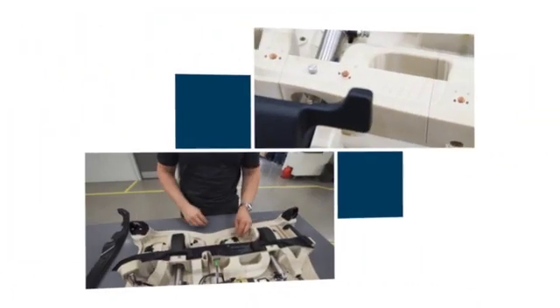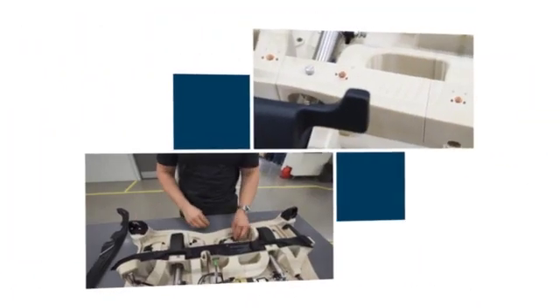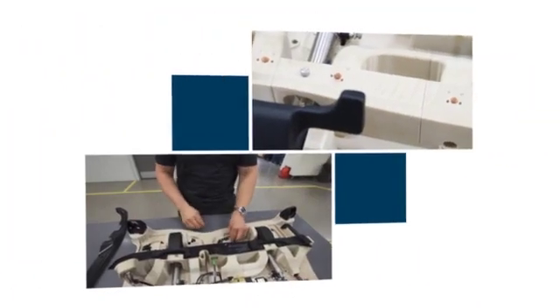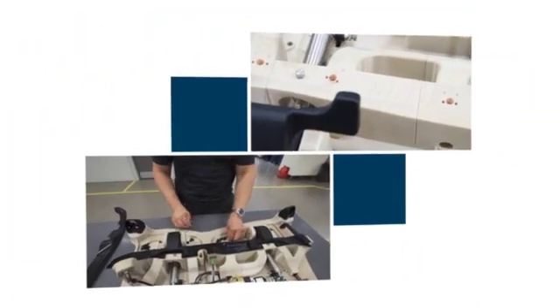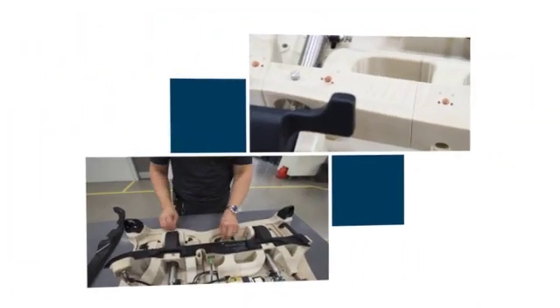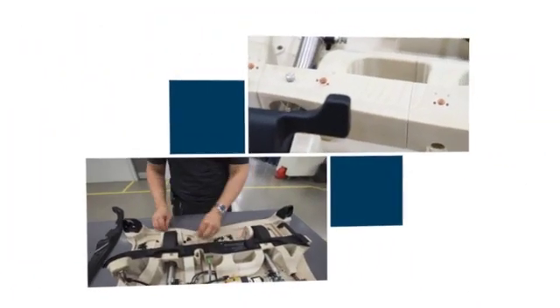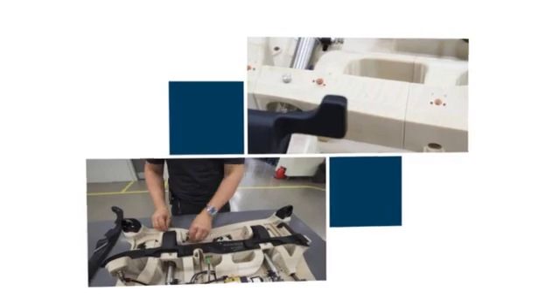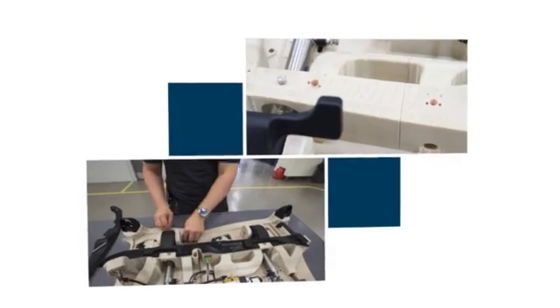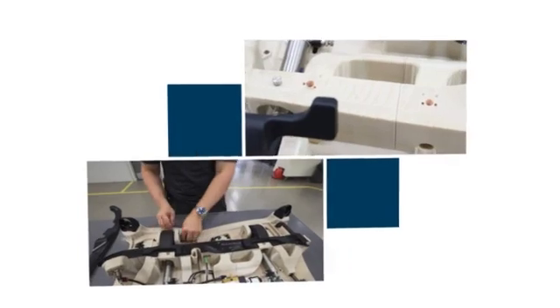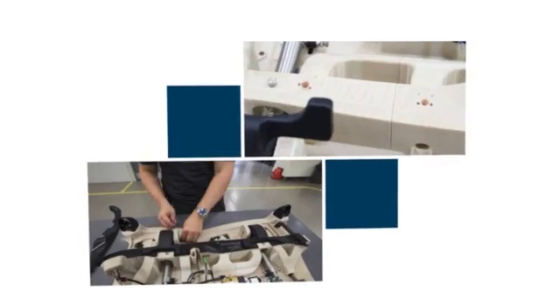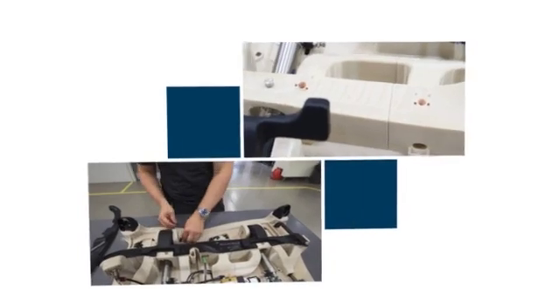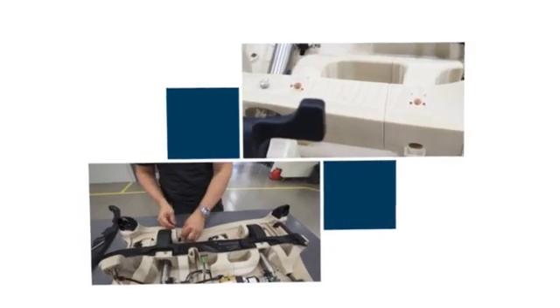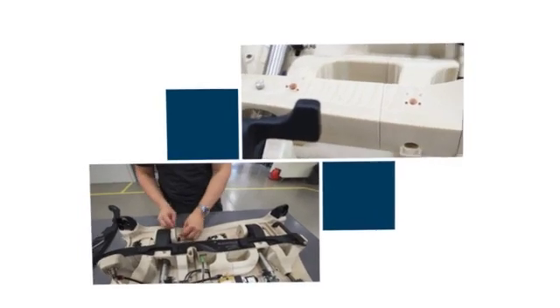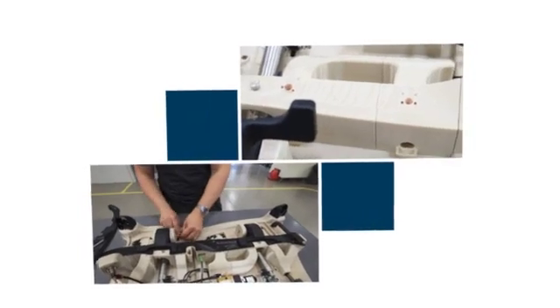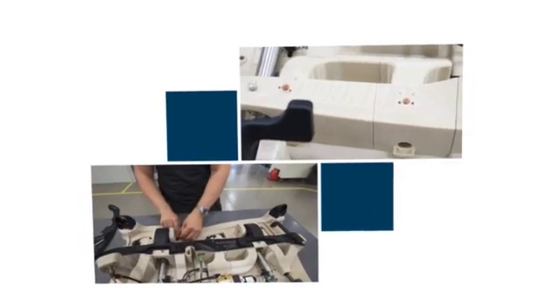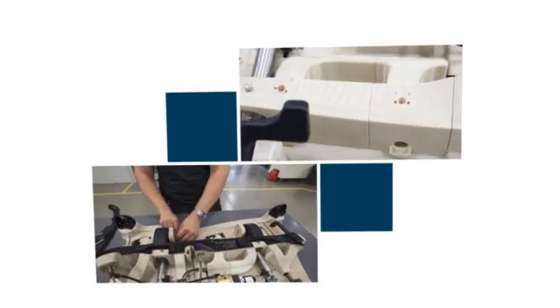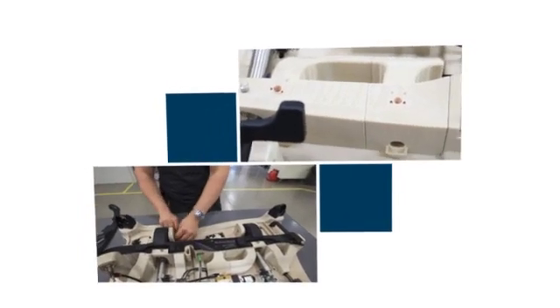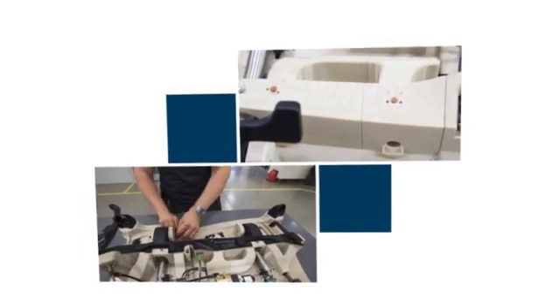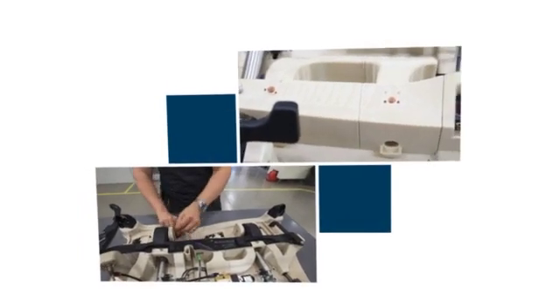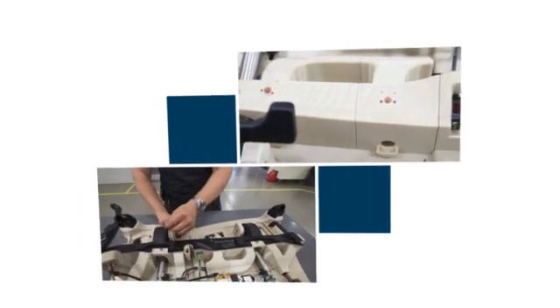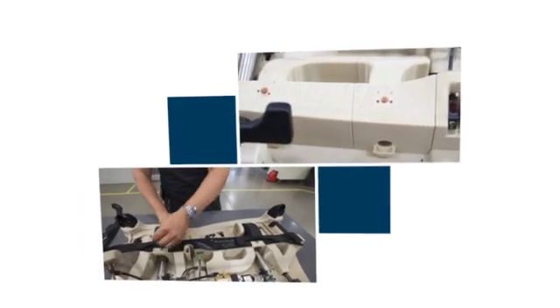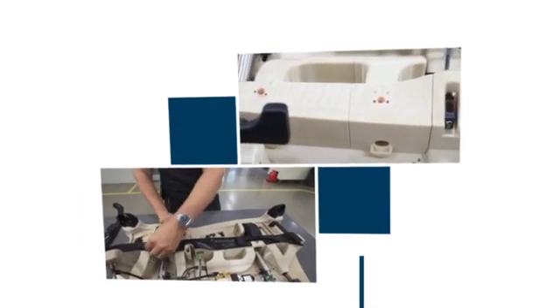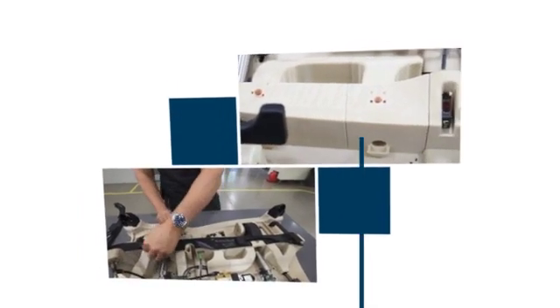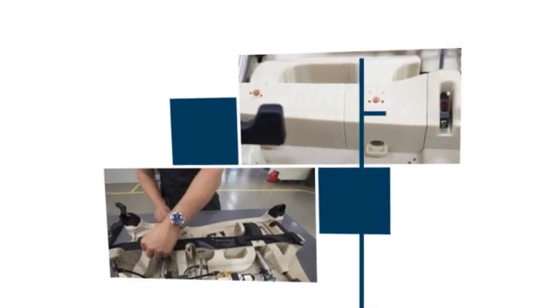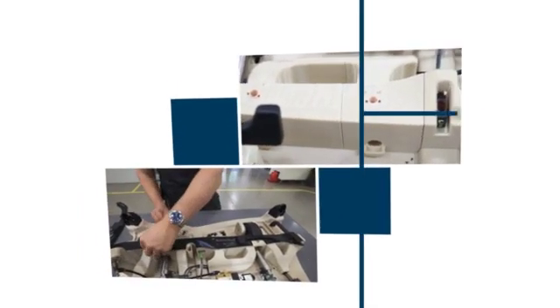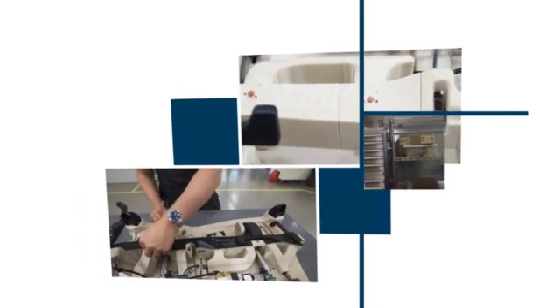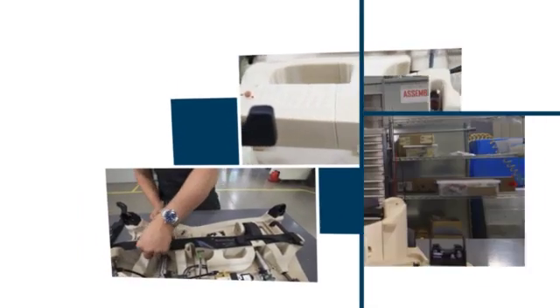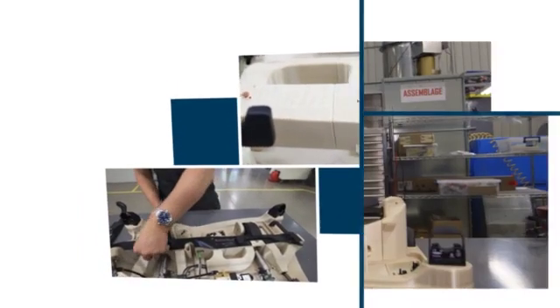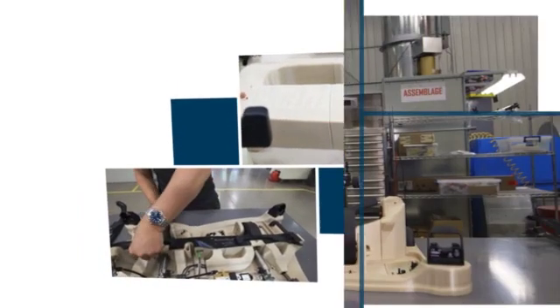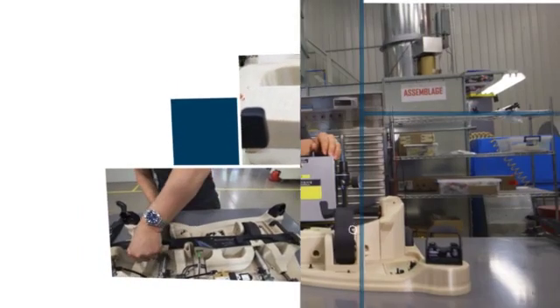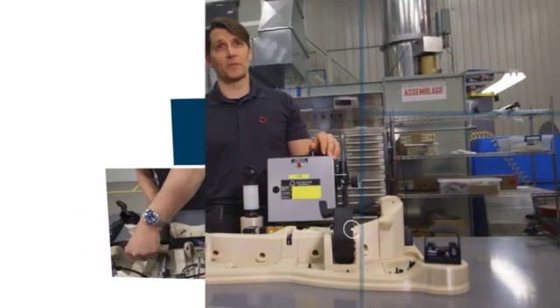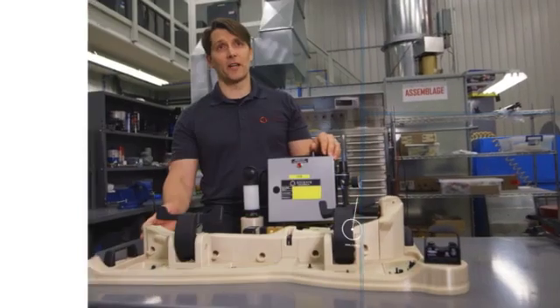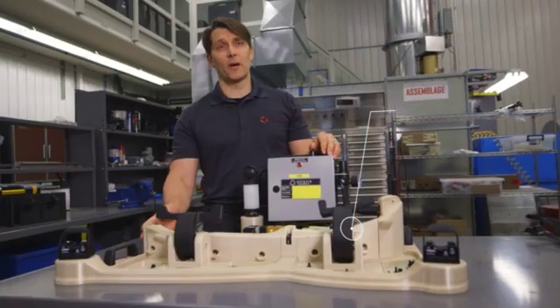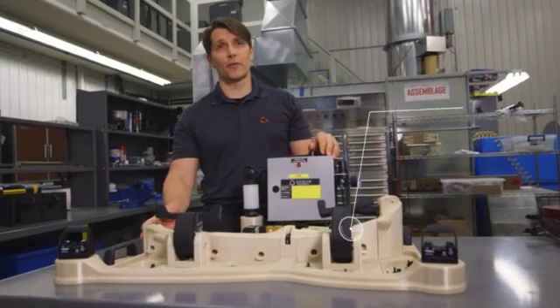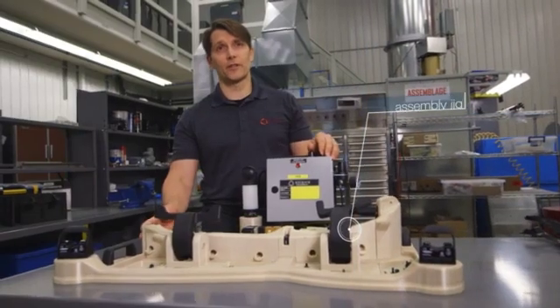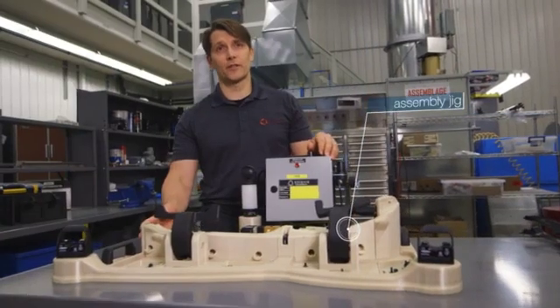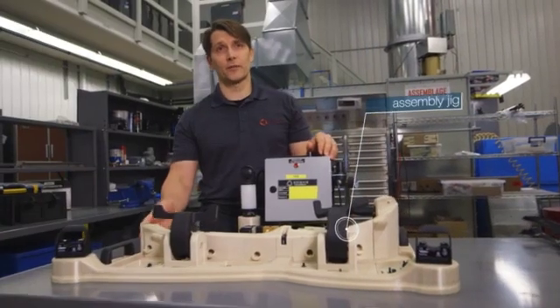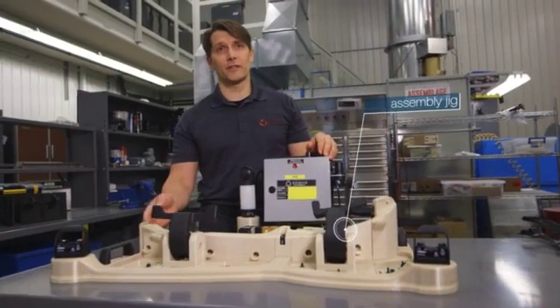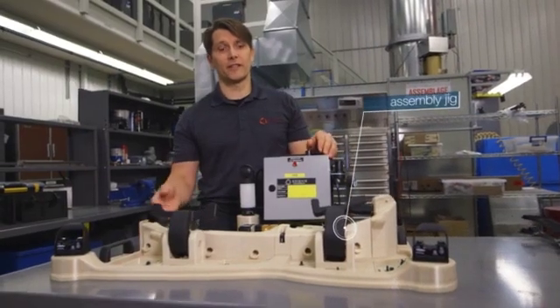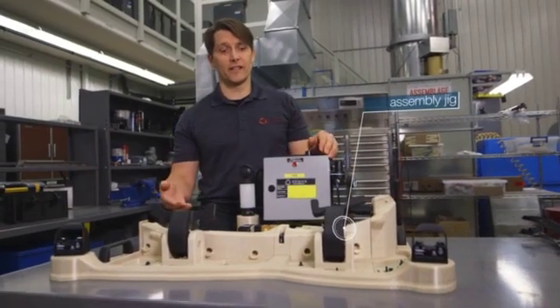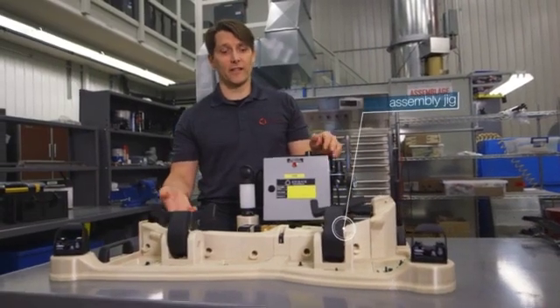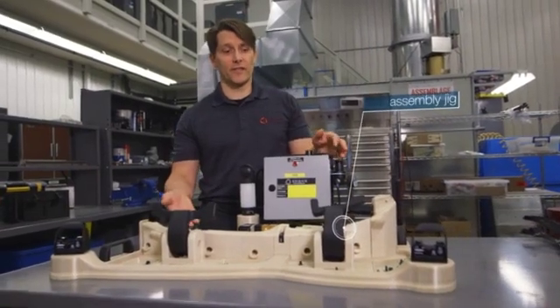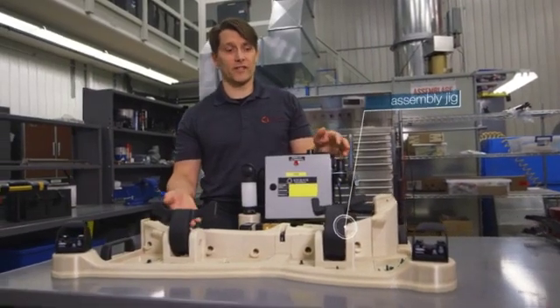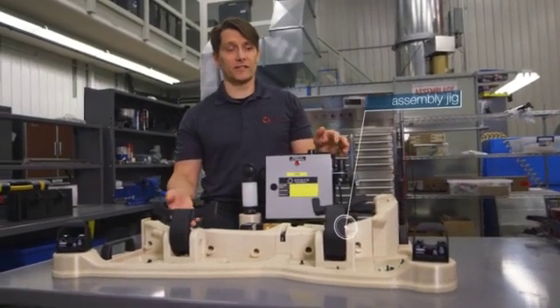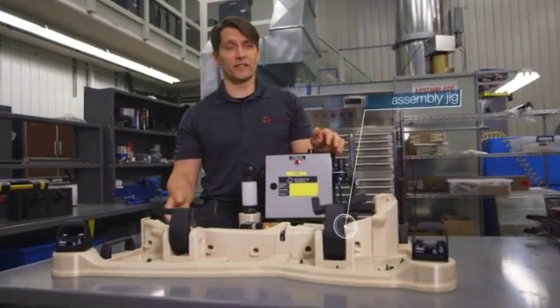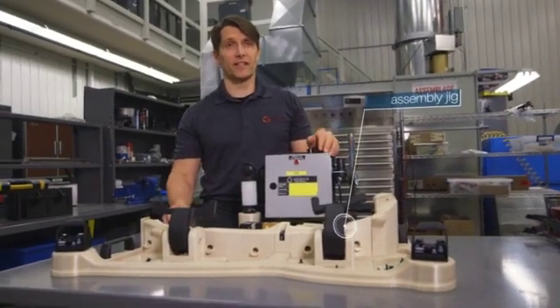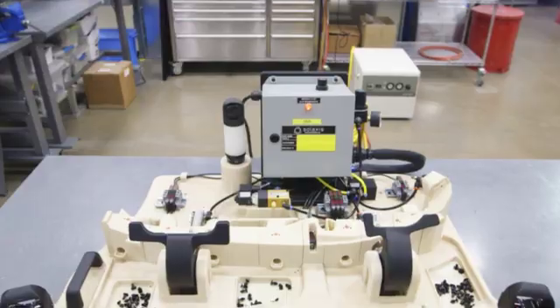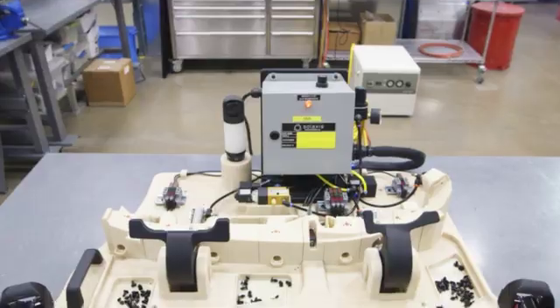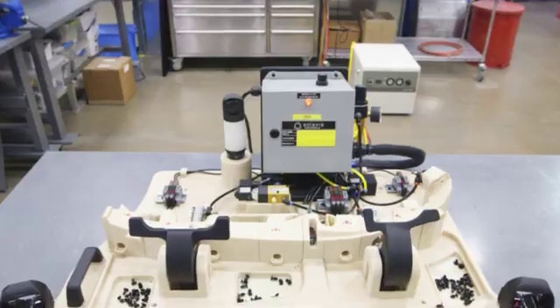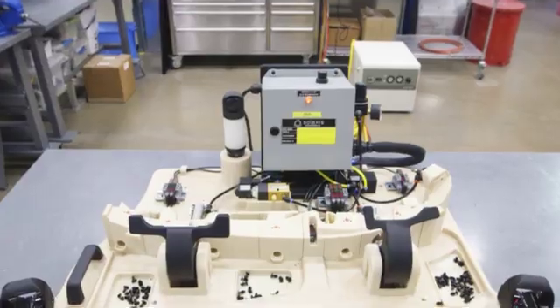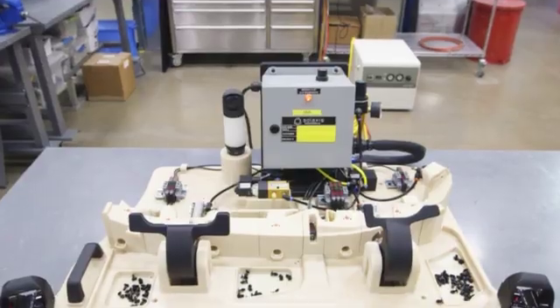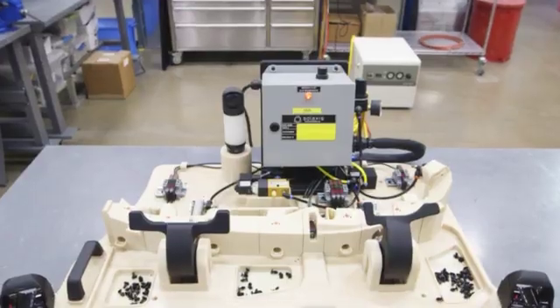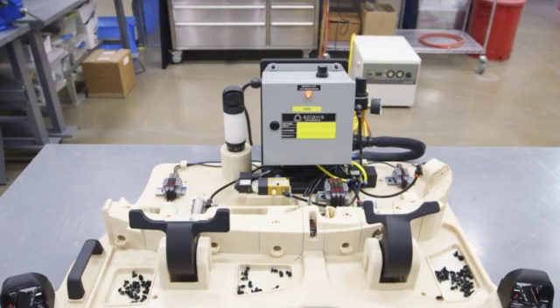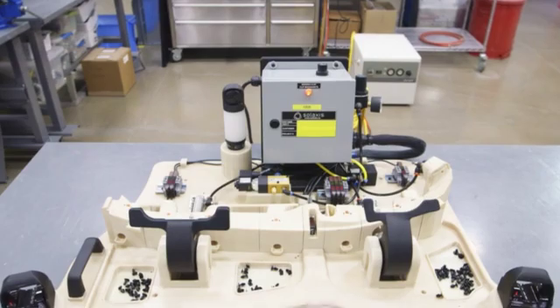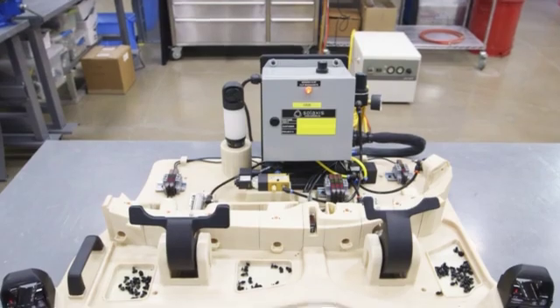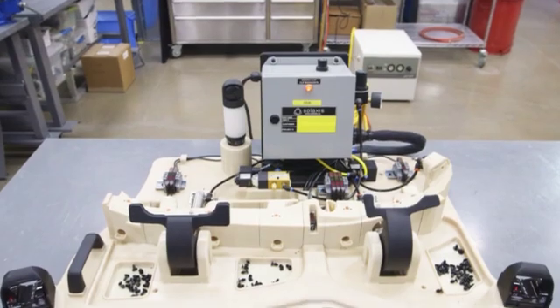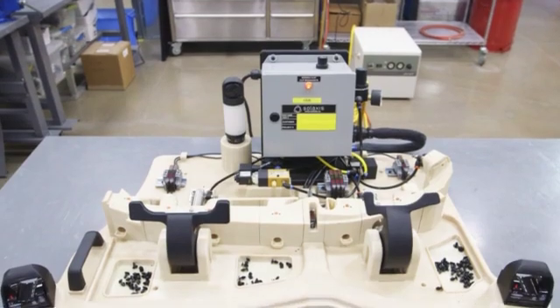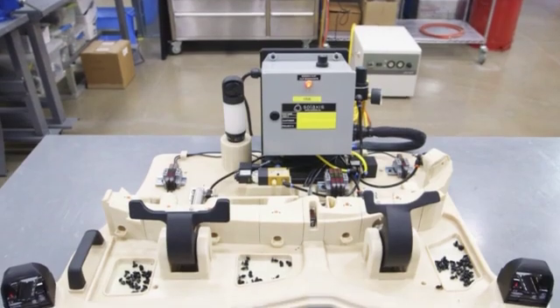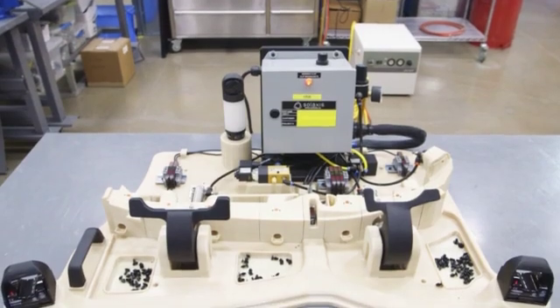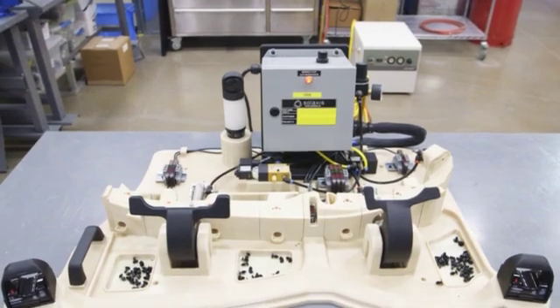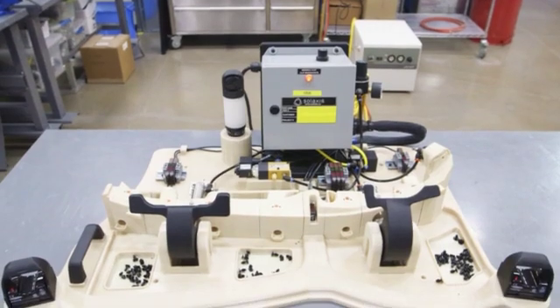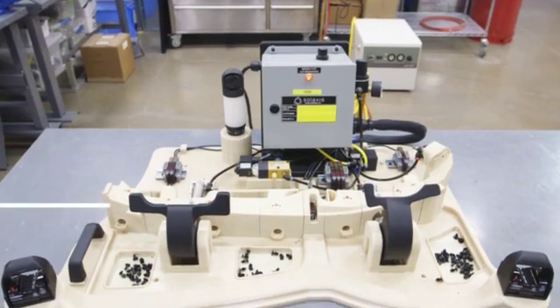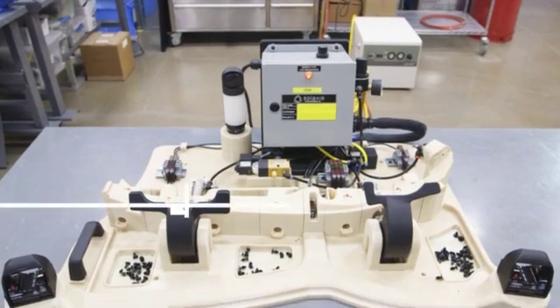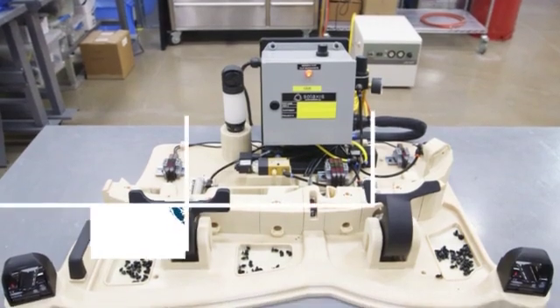This is an automotive assembly jig. It's designed to help the operator quickly and efficiently assemble all the products coming off a press.